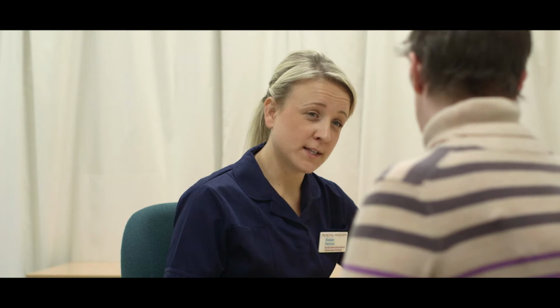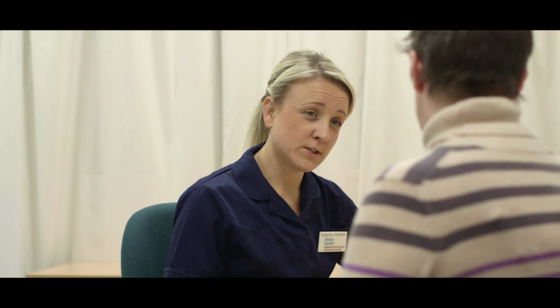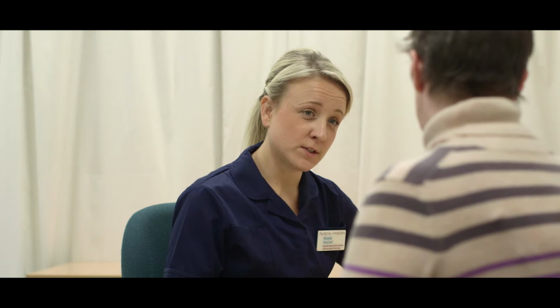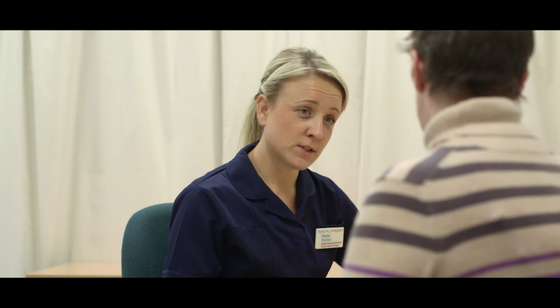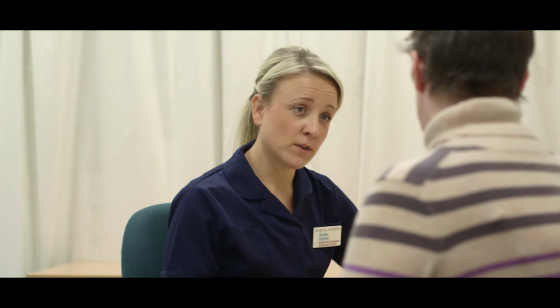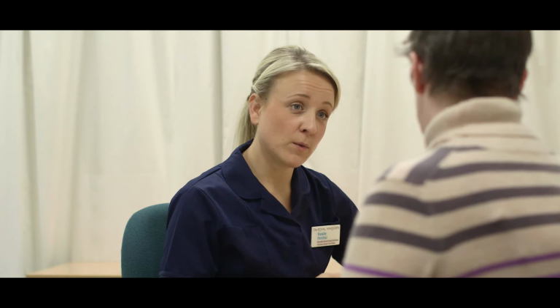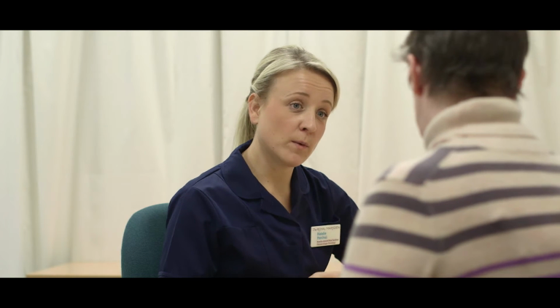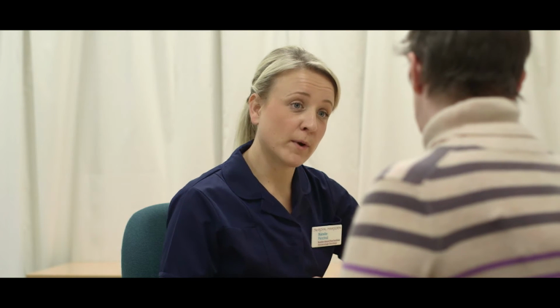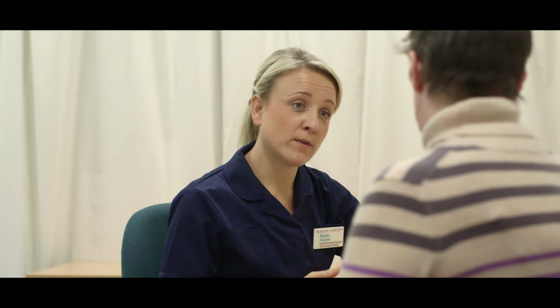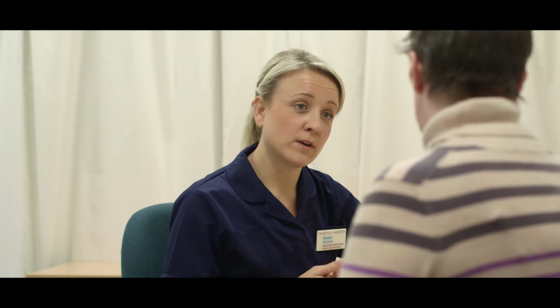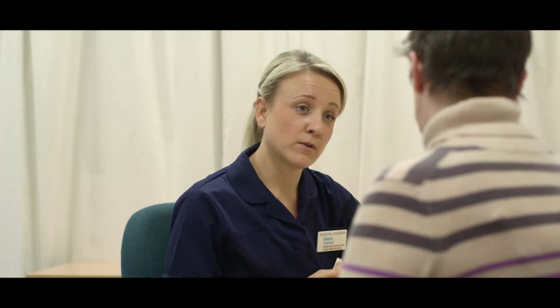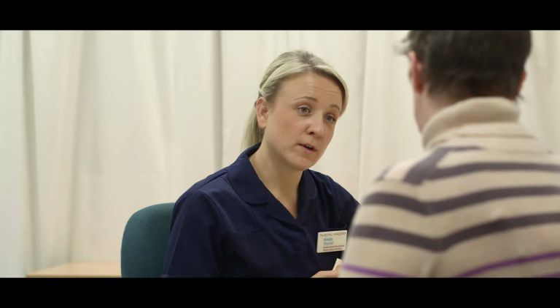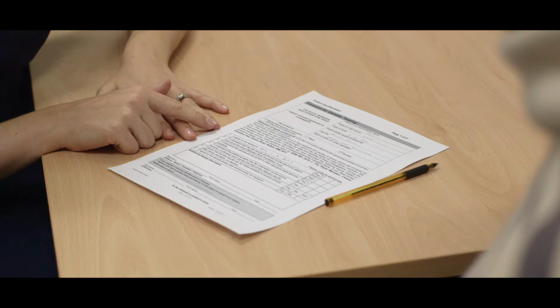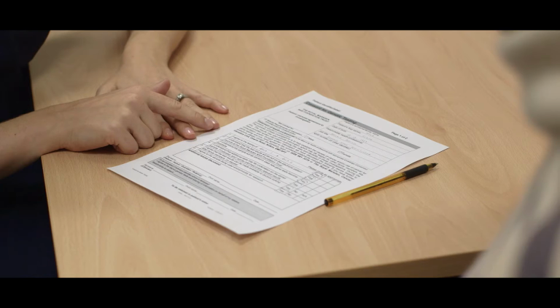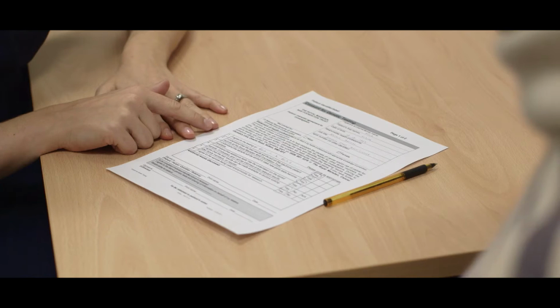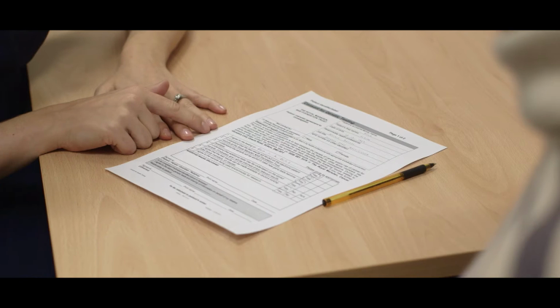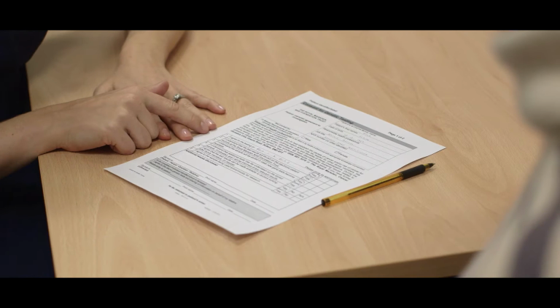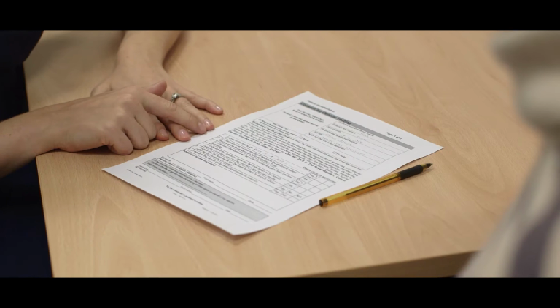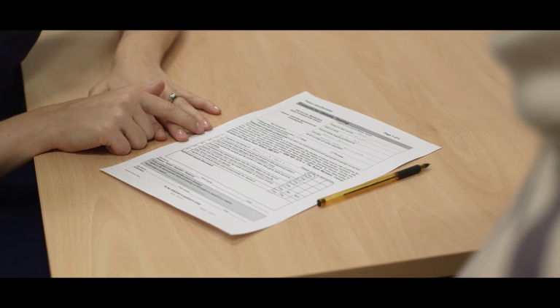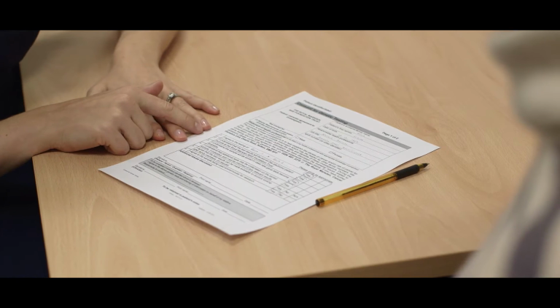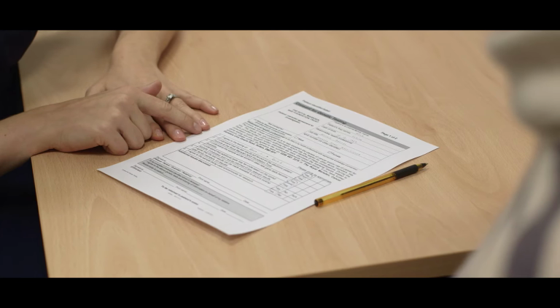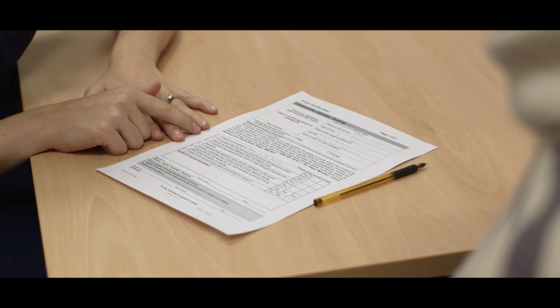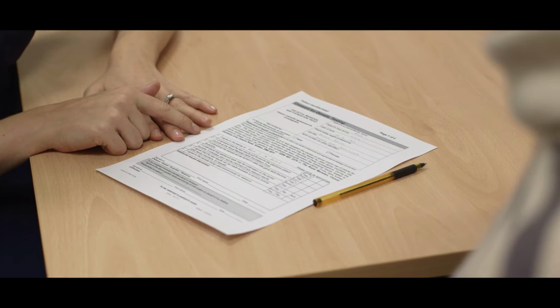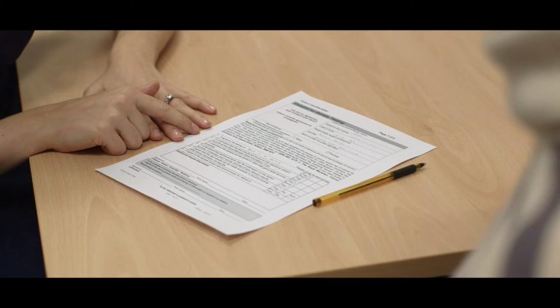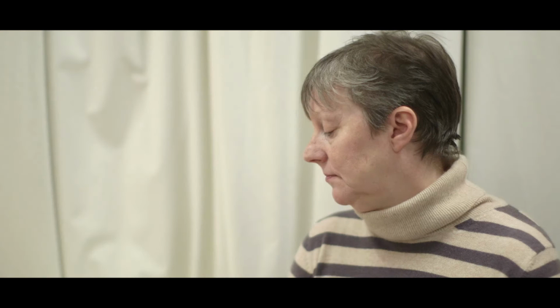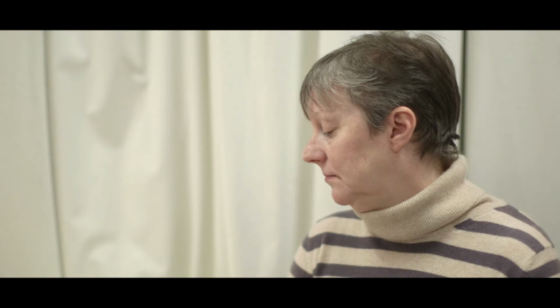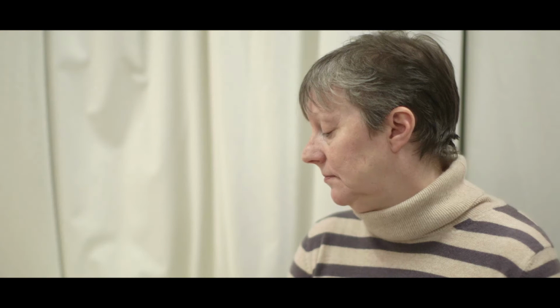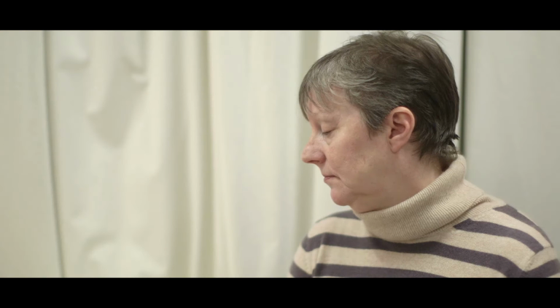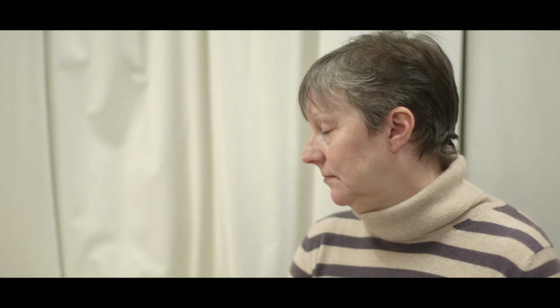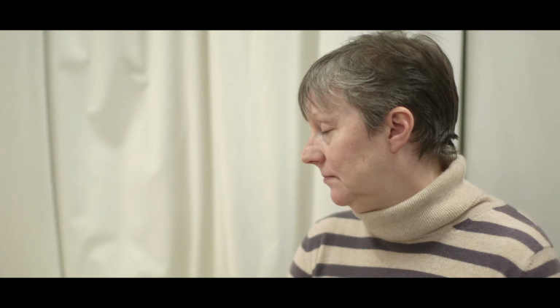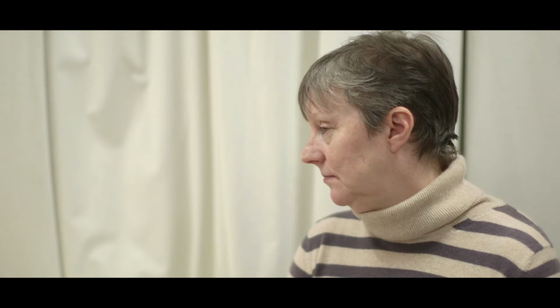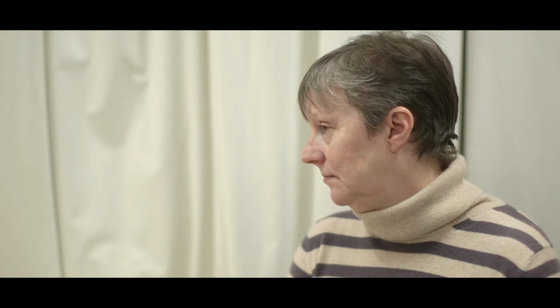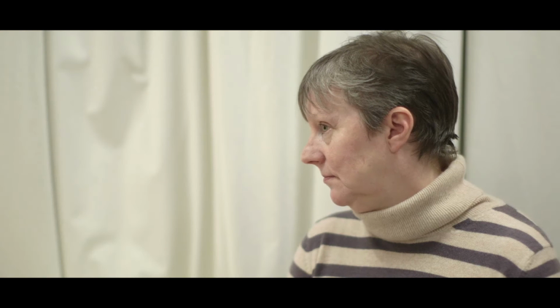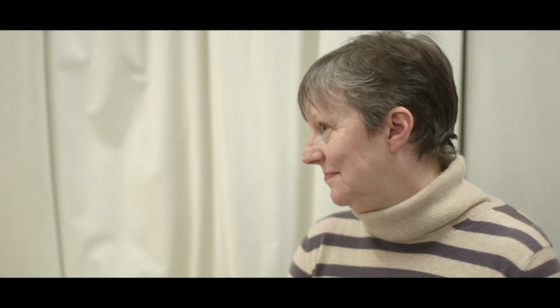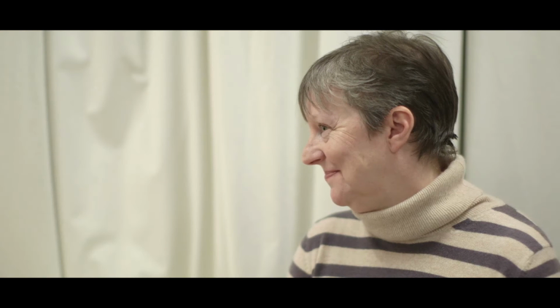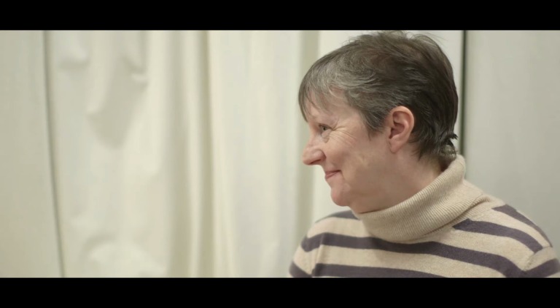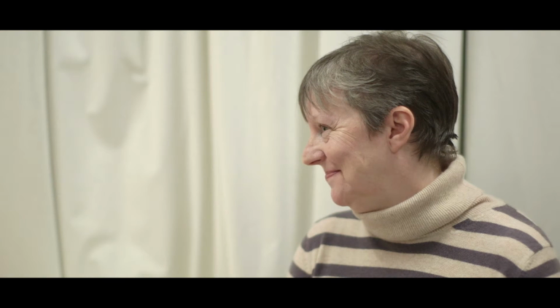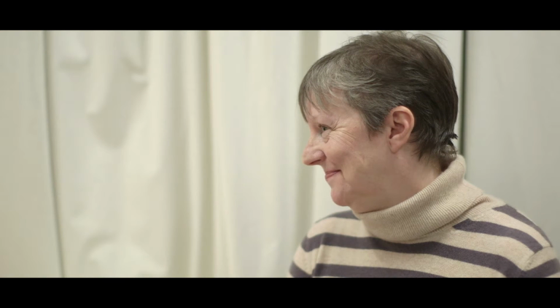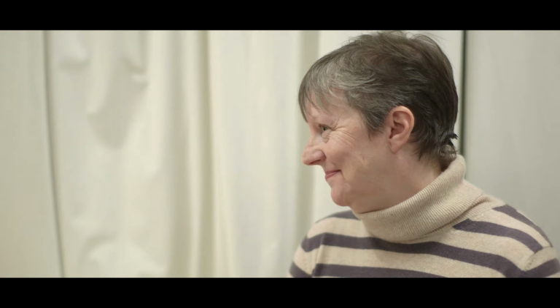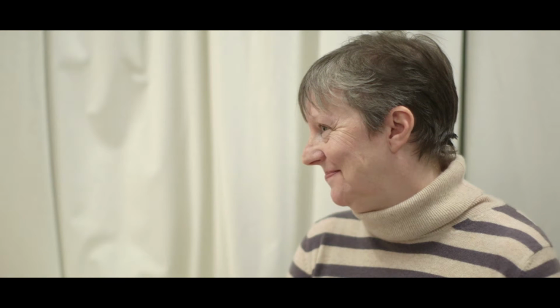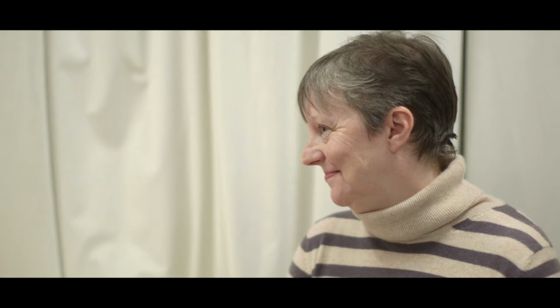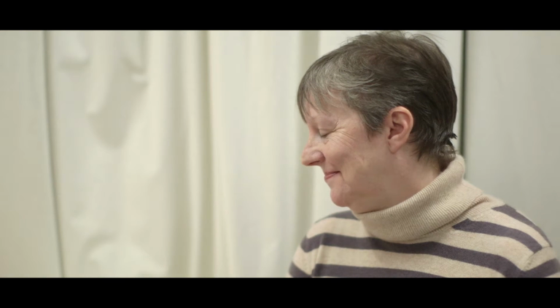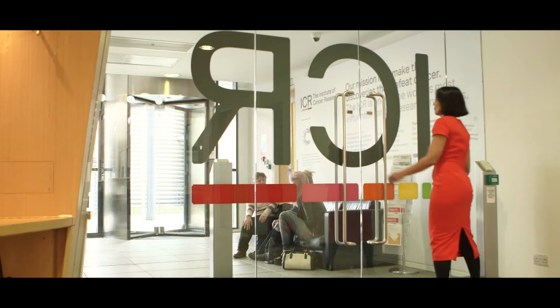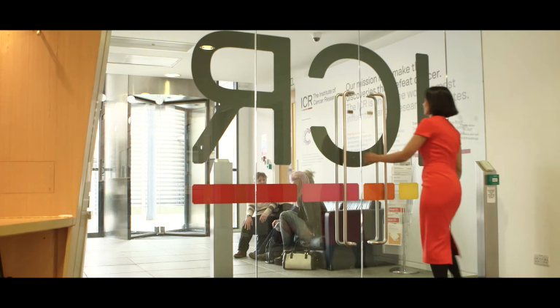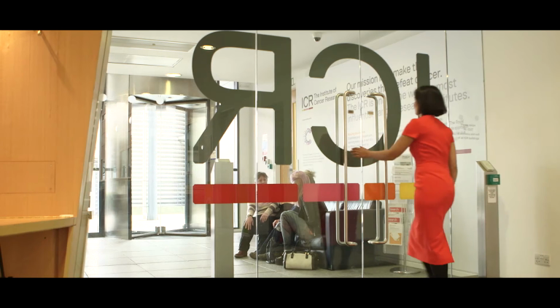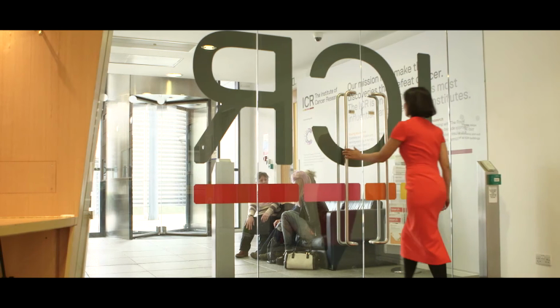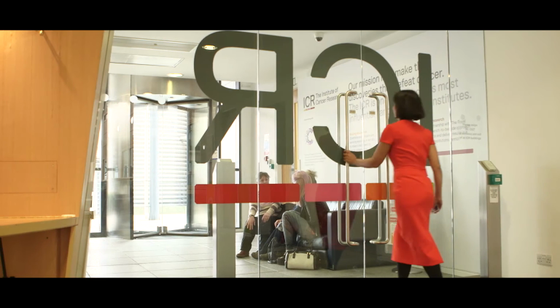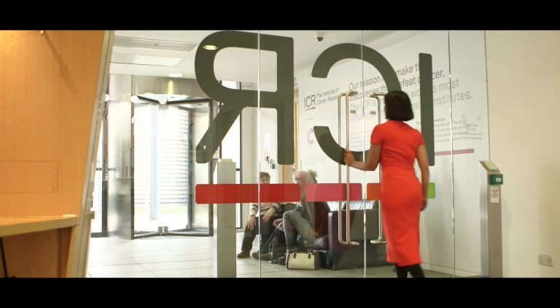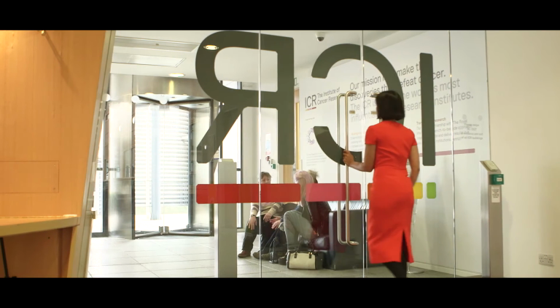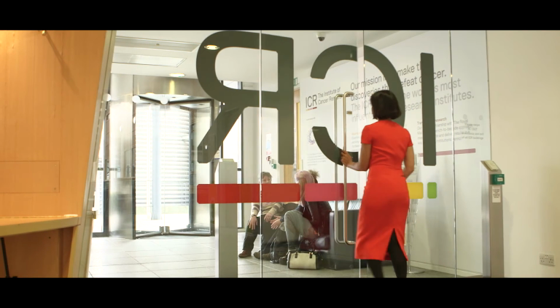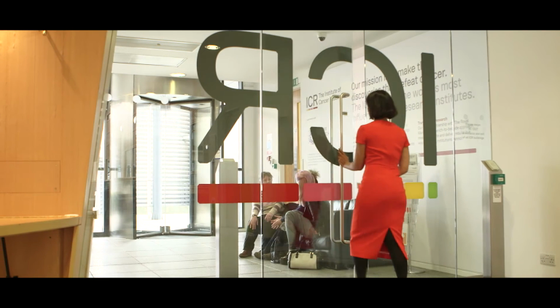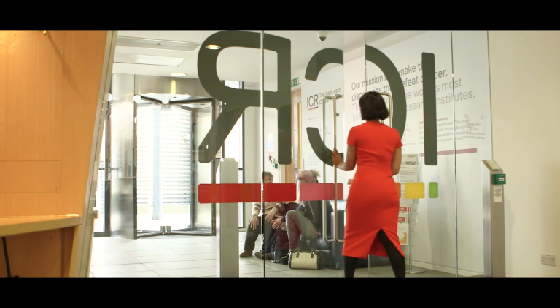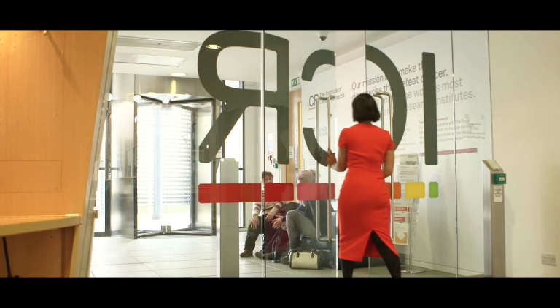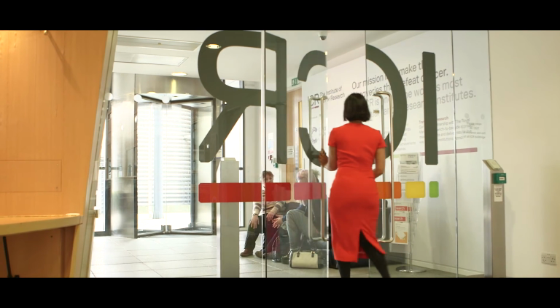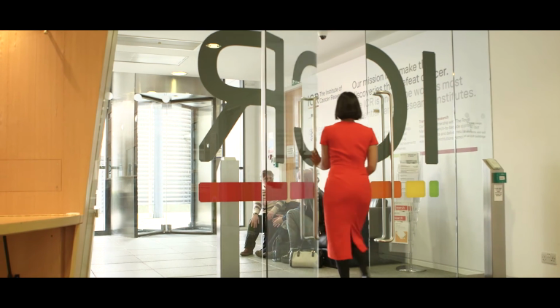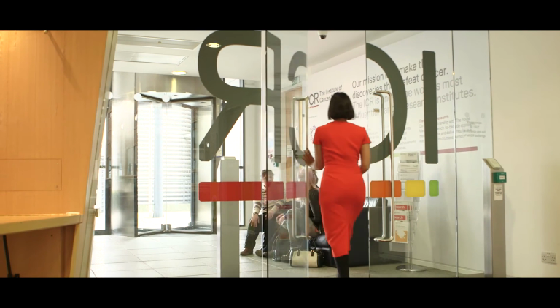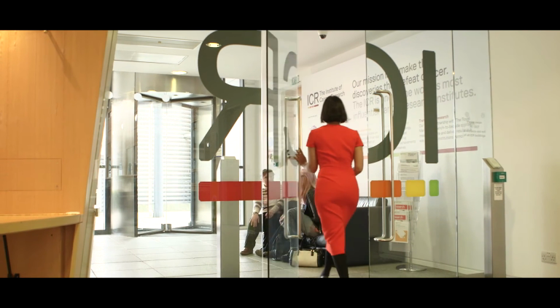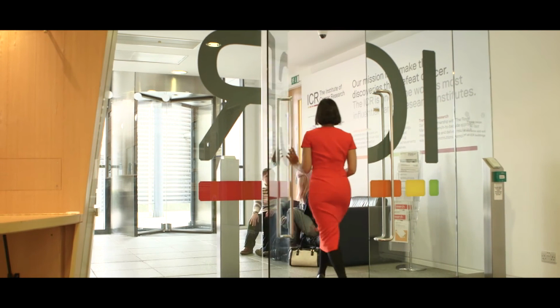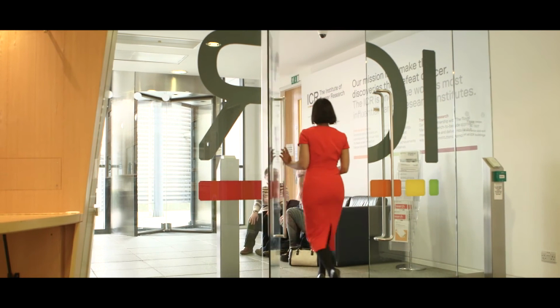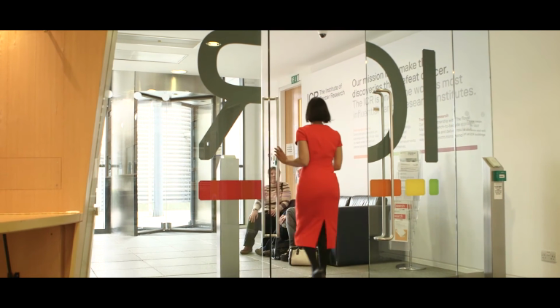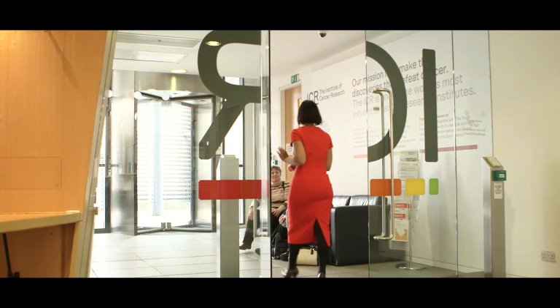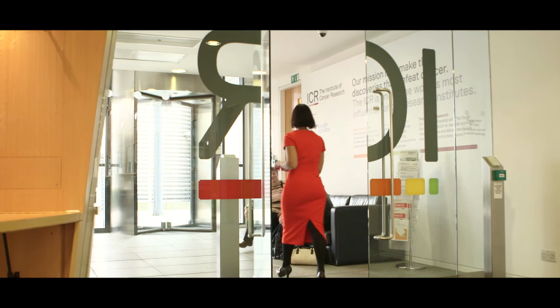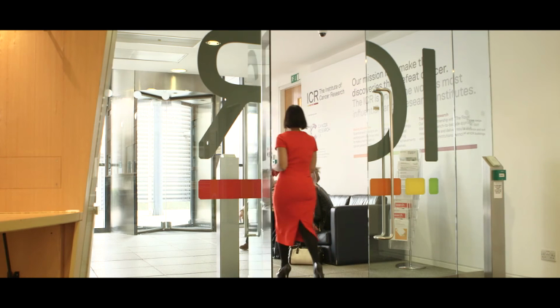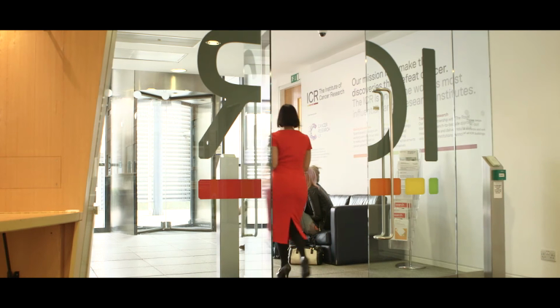We'd like it so that every woman that could benefit from testing can have access to that. A key part of that is finding out what patients really want.